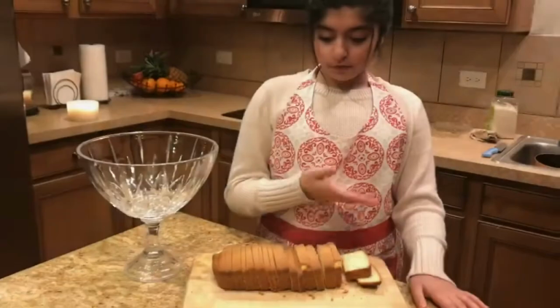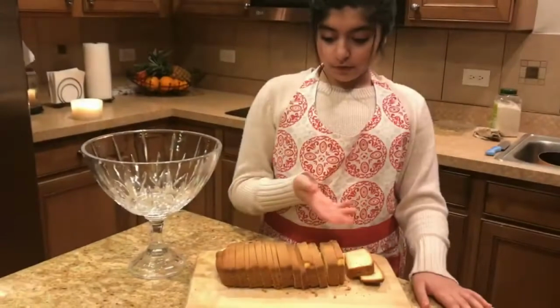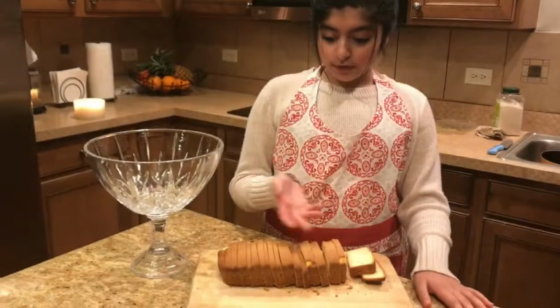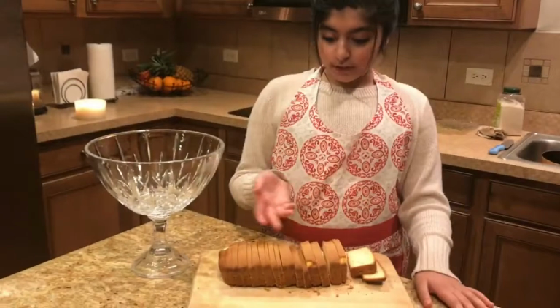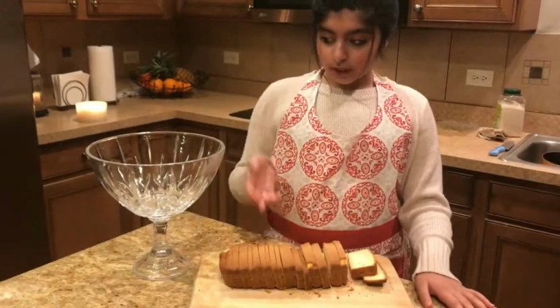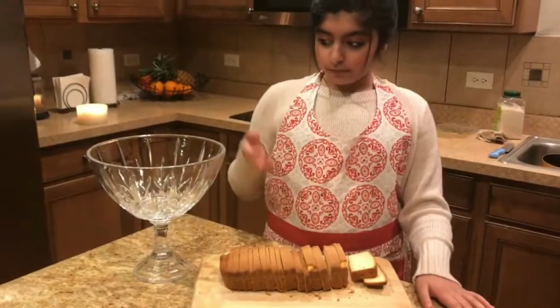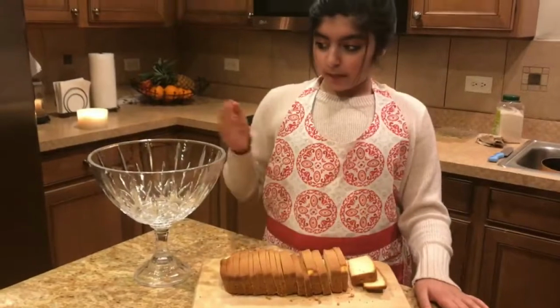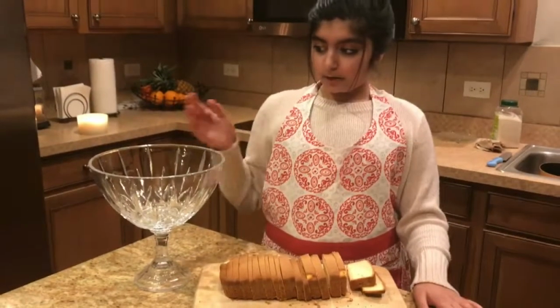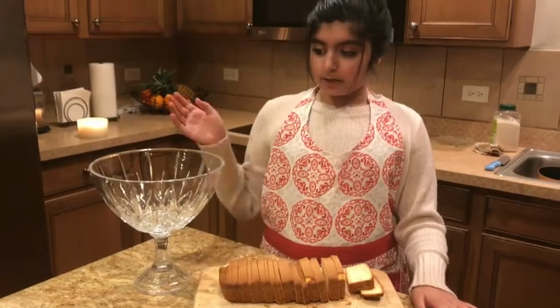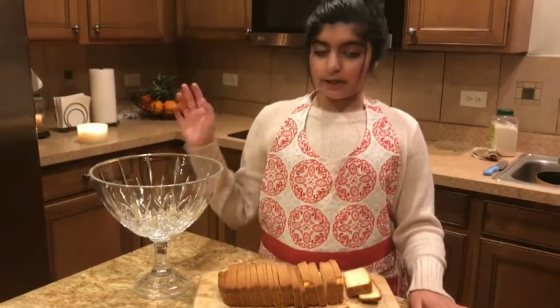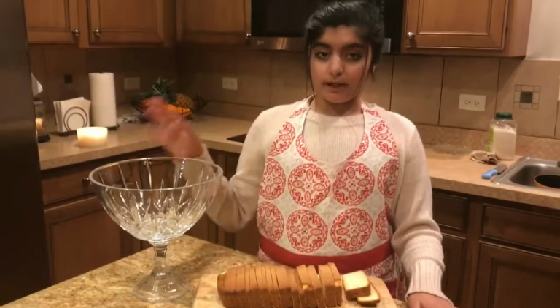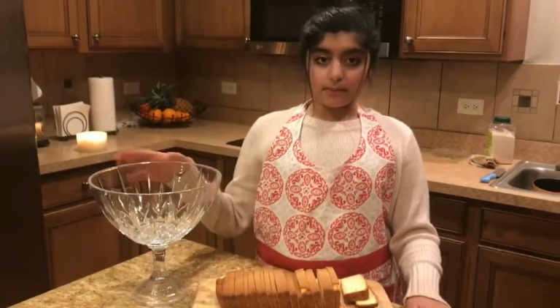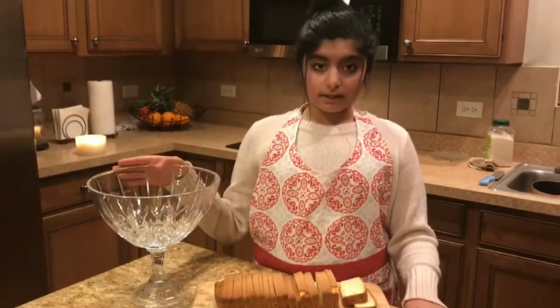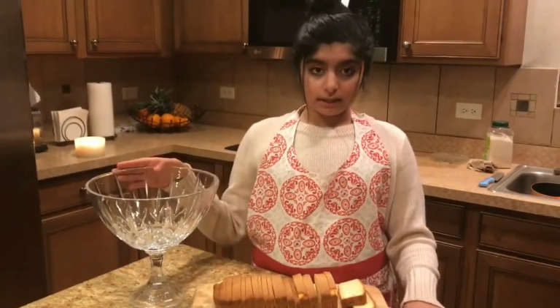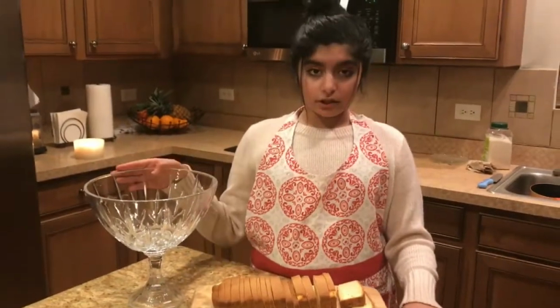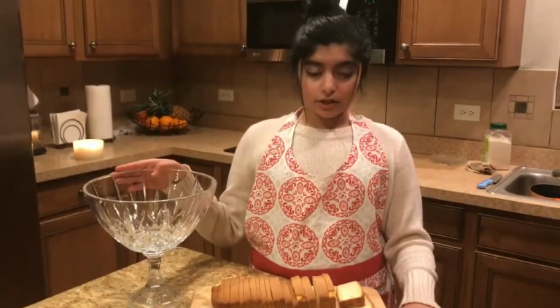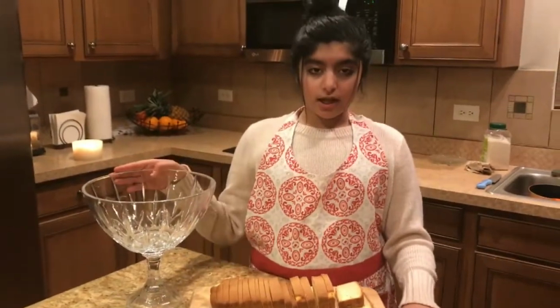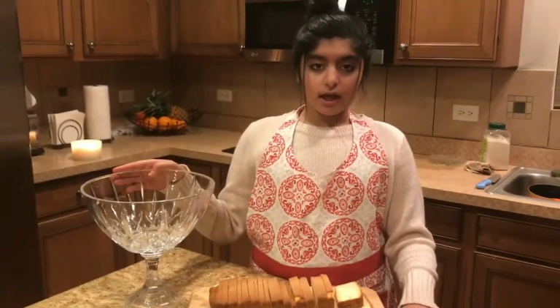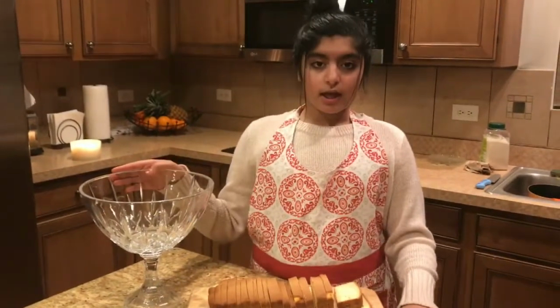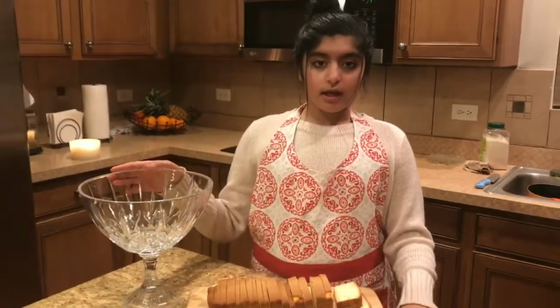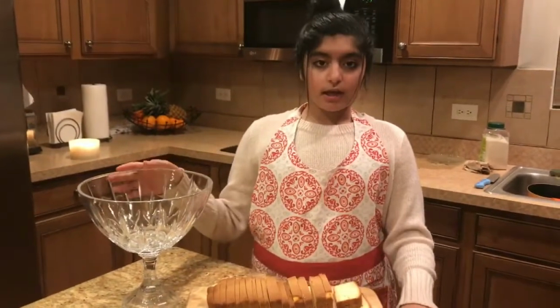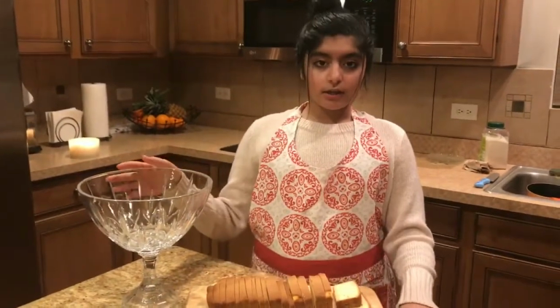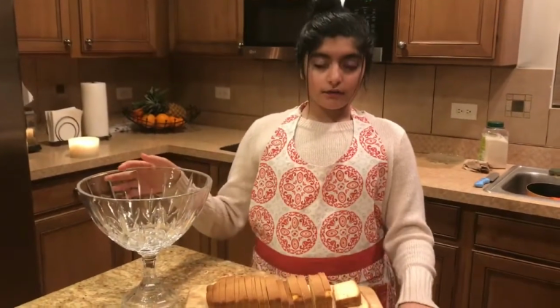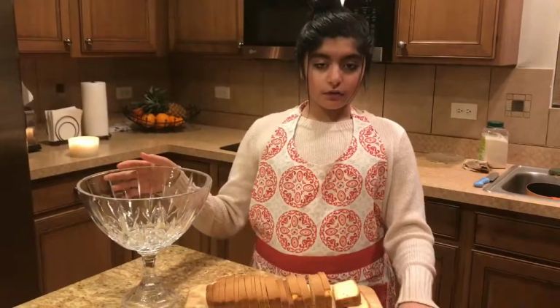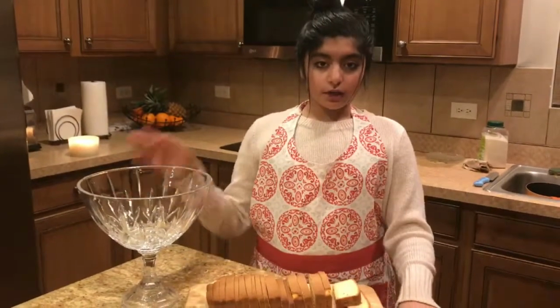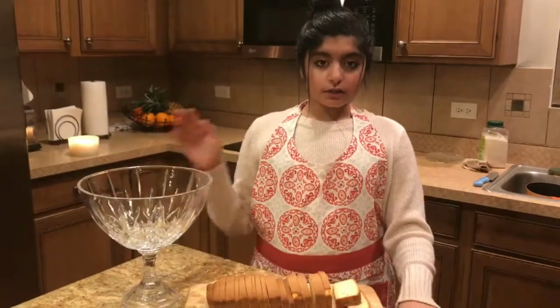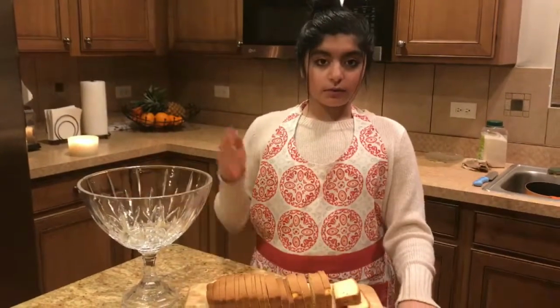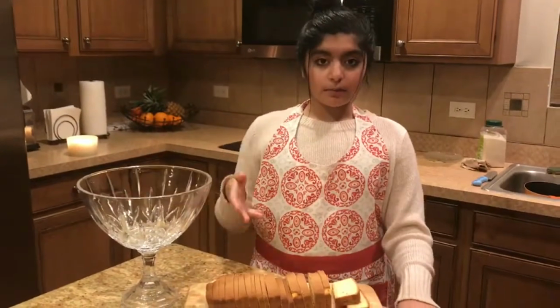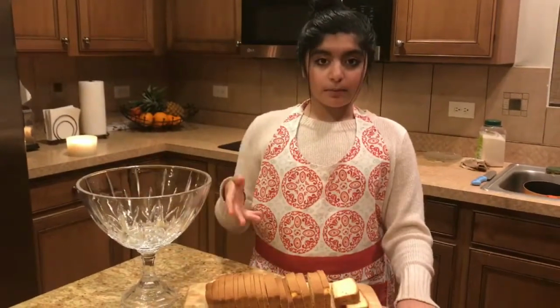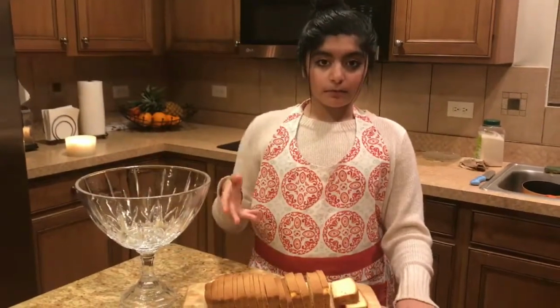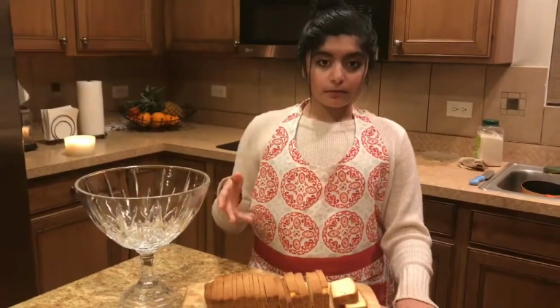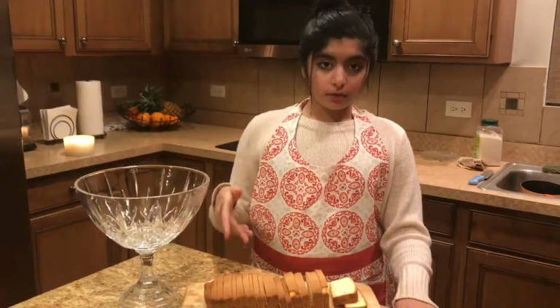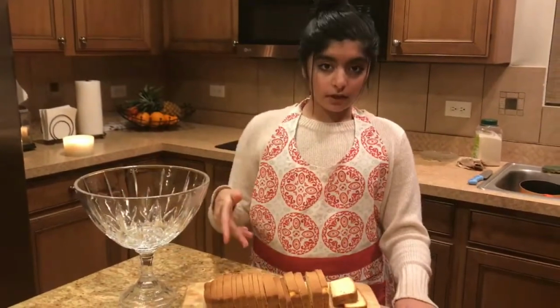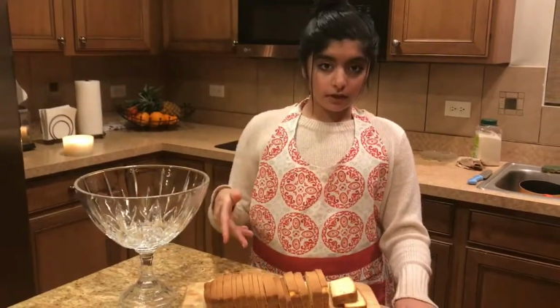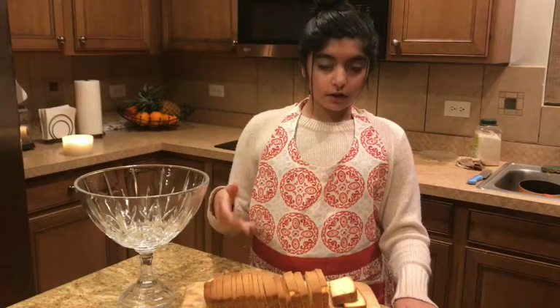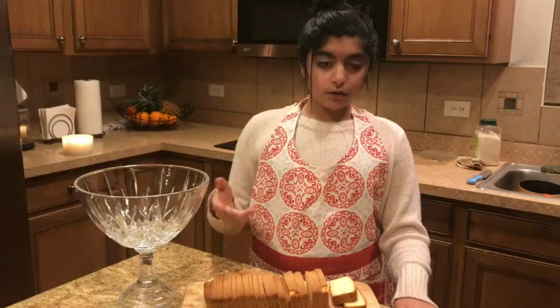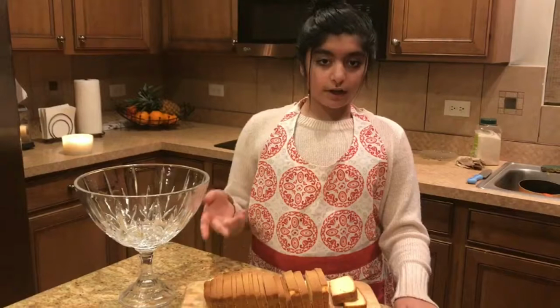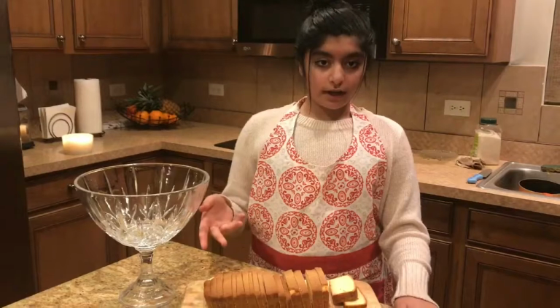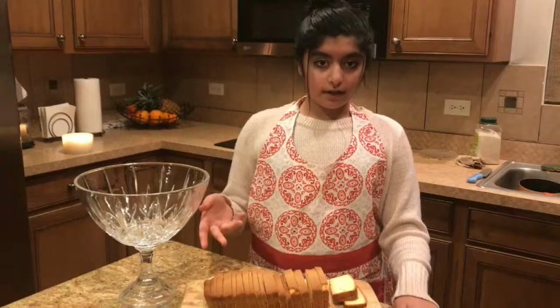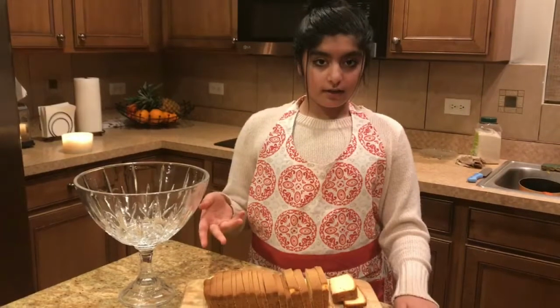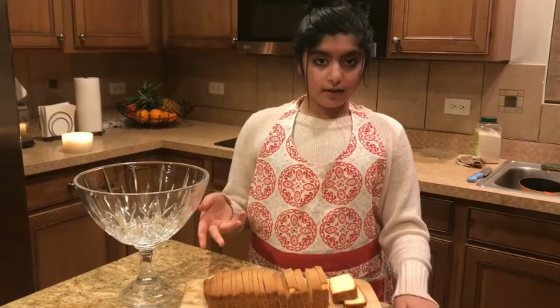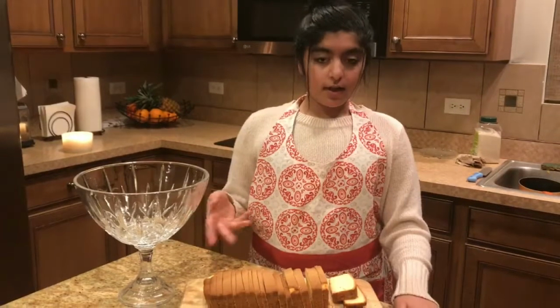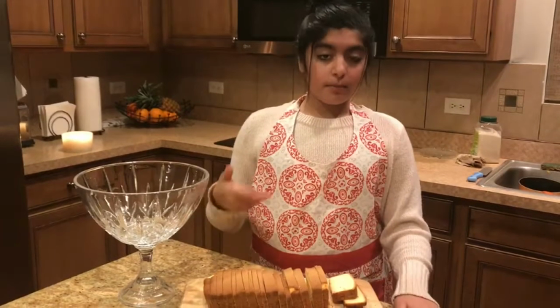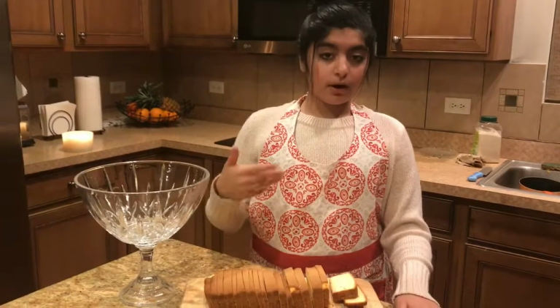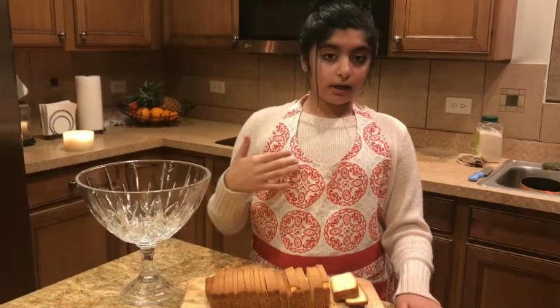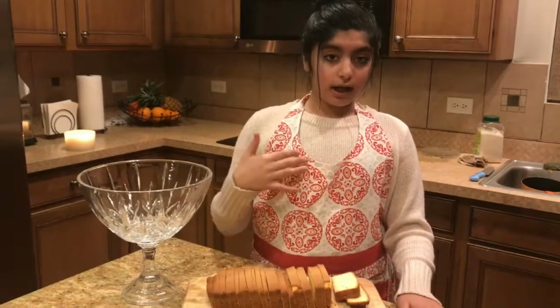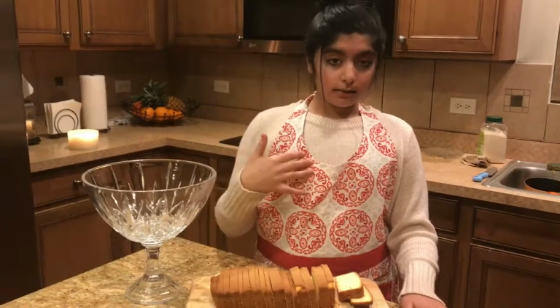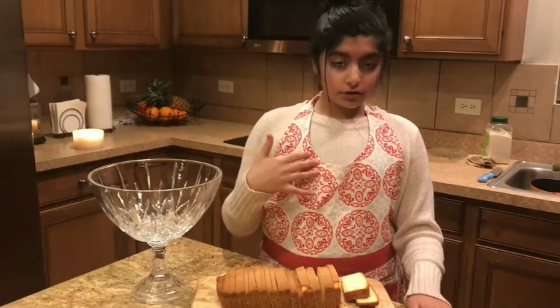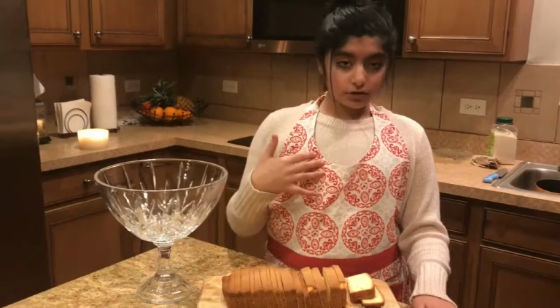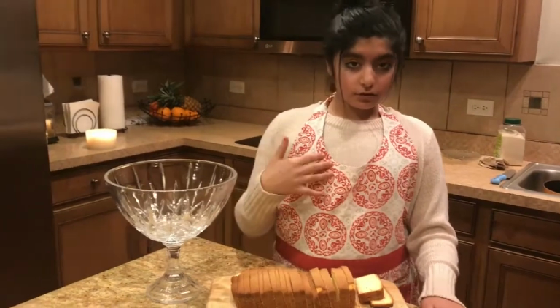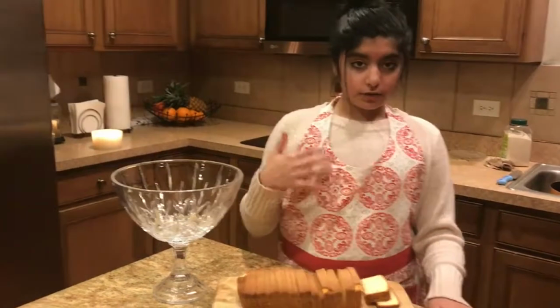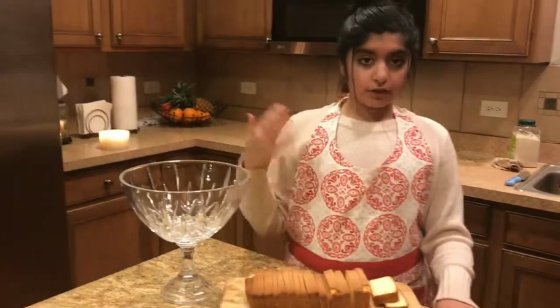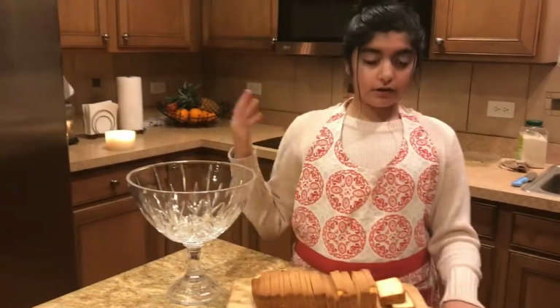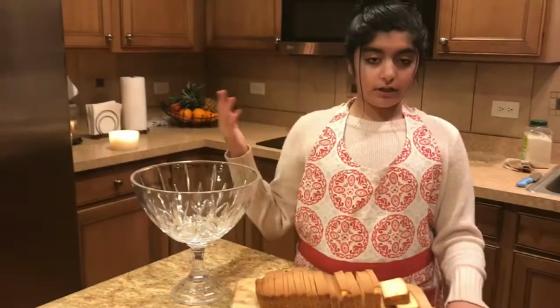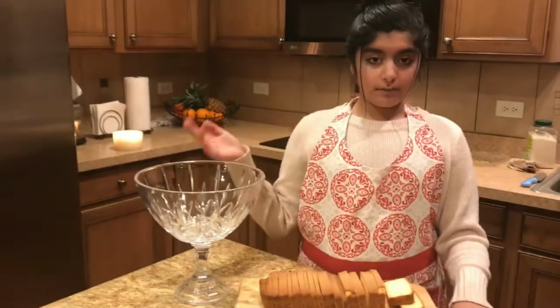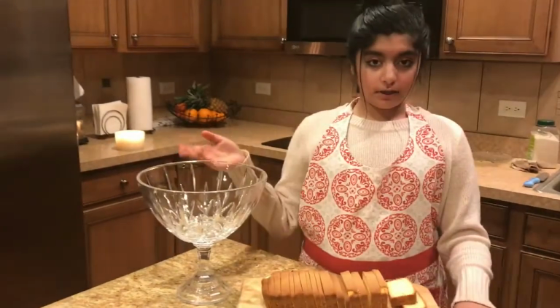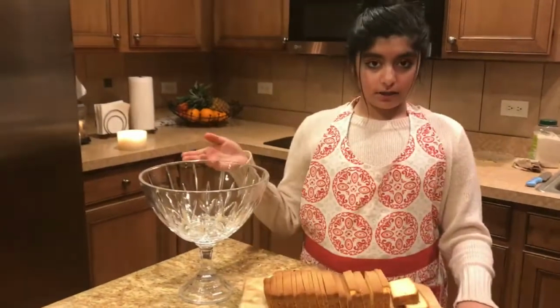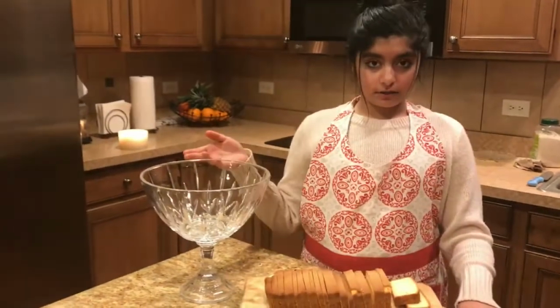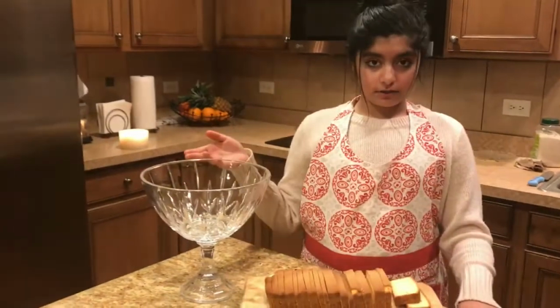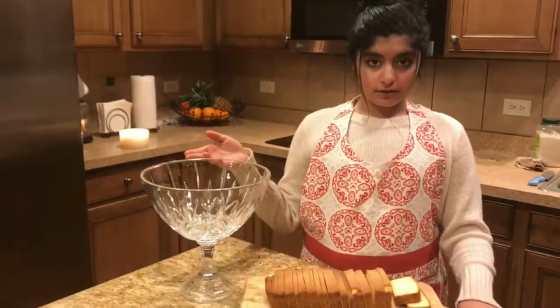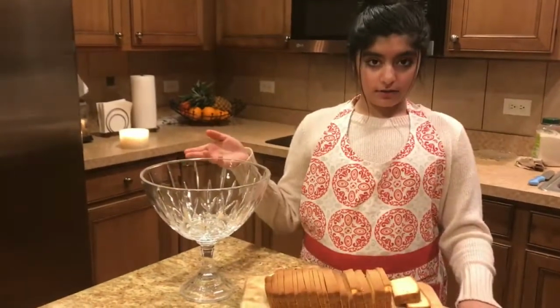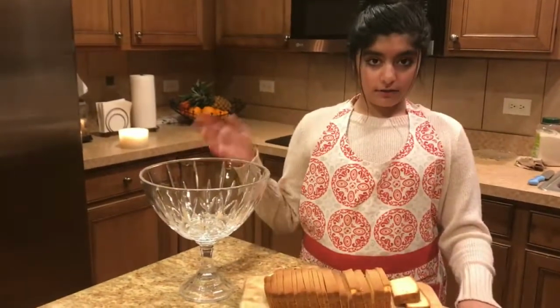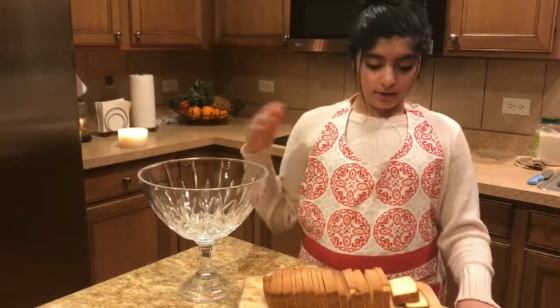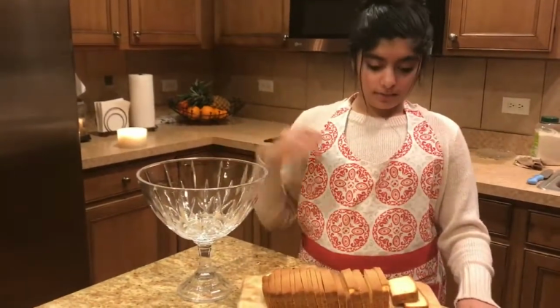First layer of pound cake in my dish. If you guys want to put fruit in there you can, but I'm just doing cream and custard.